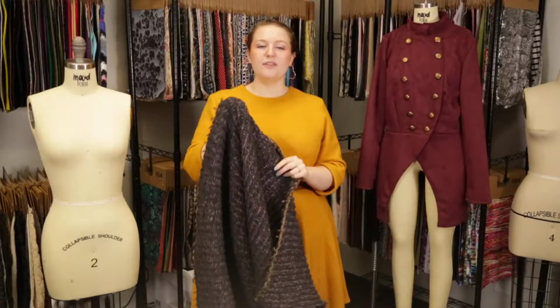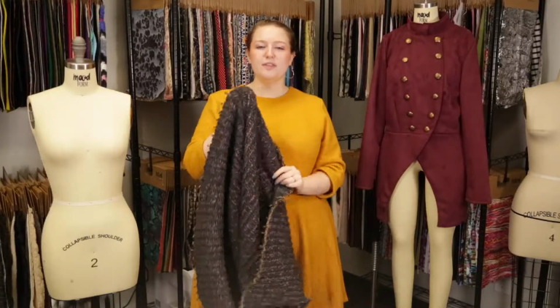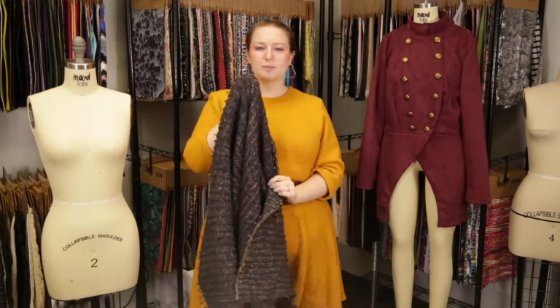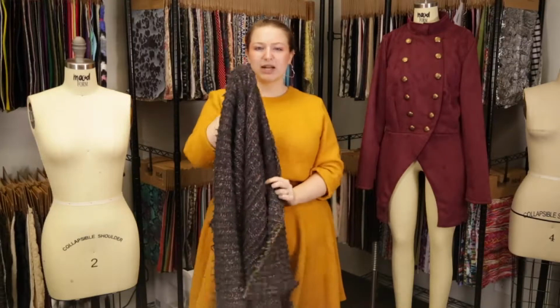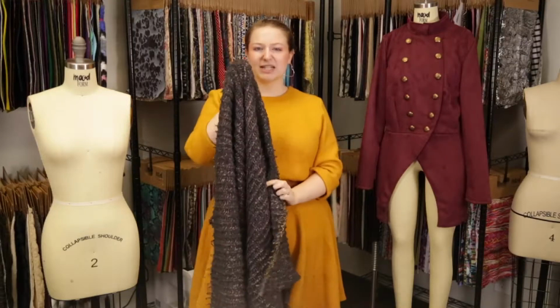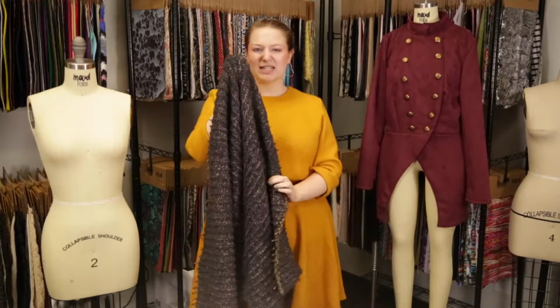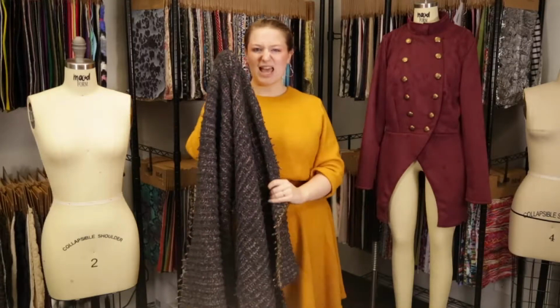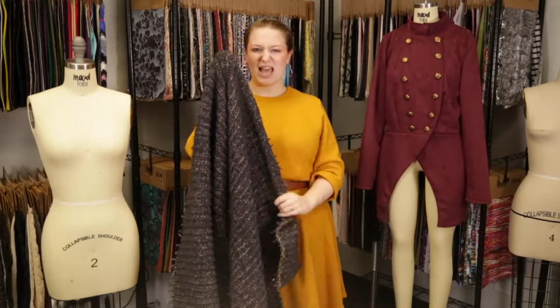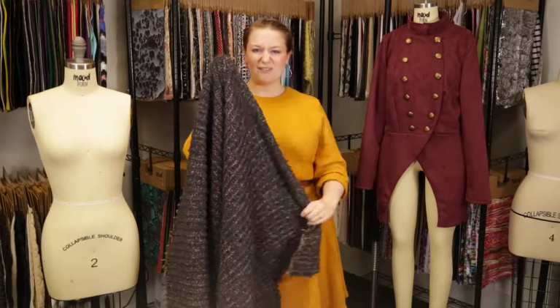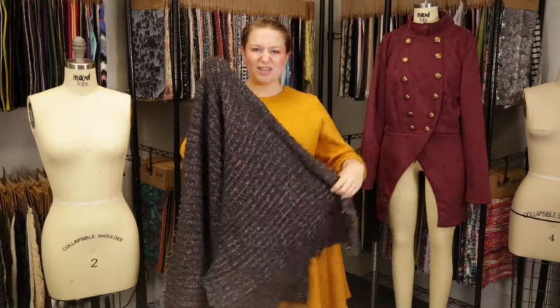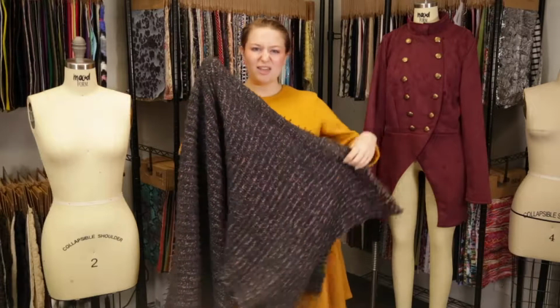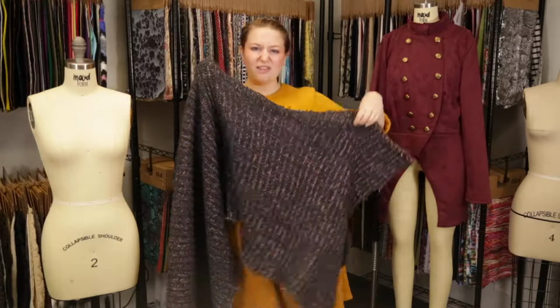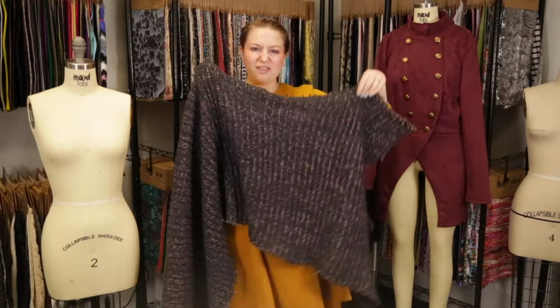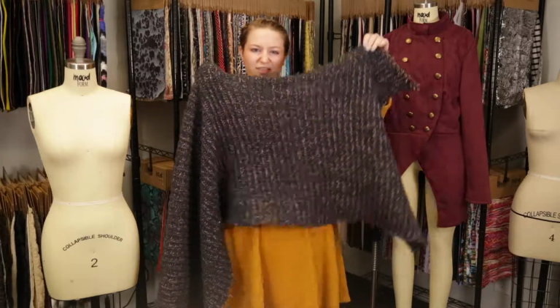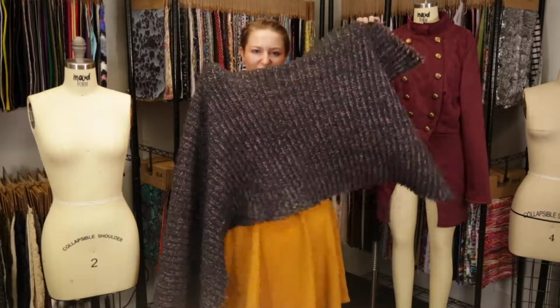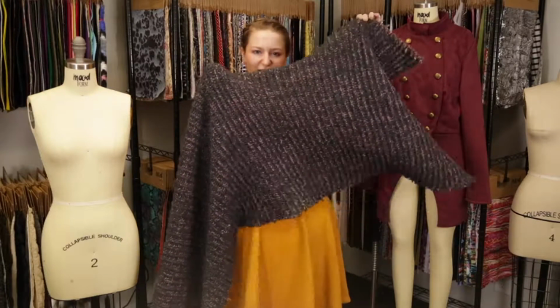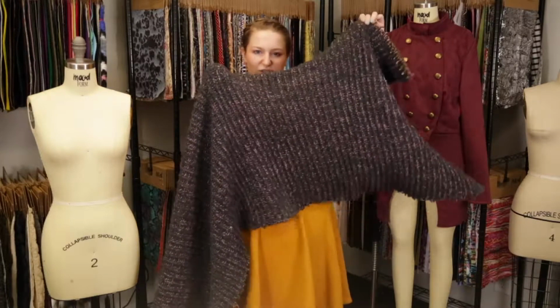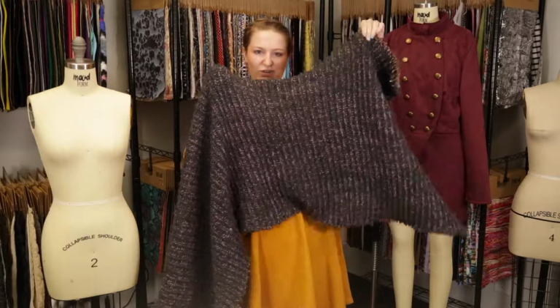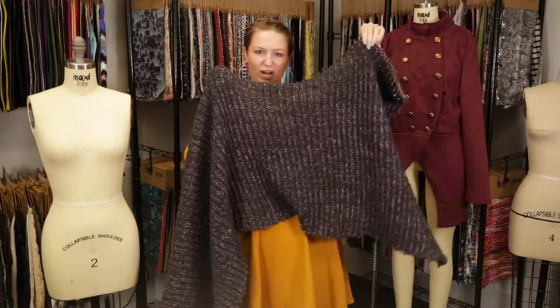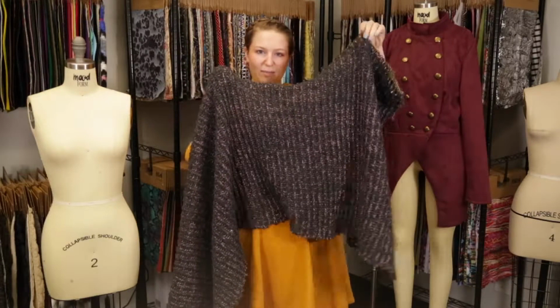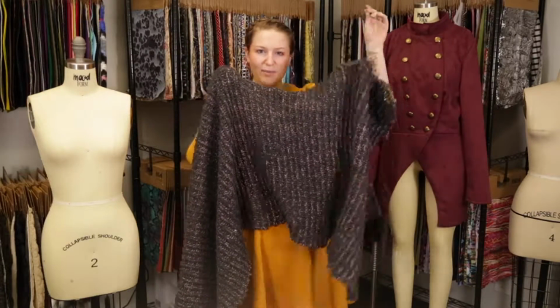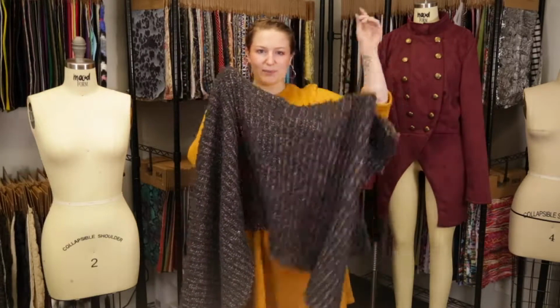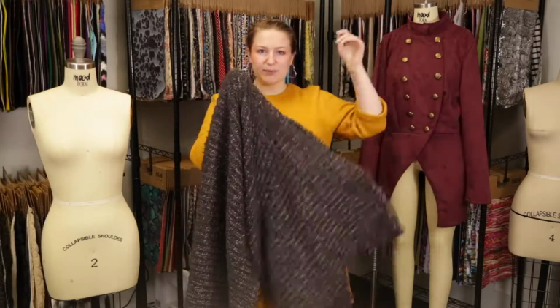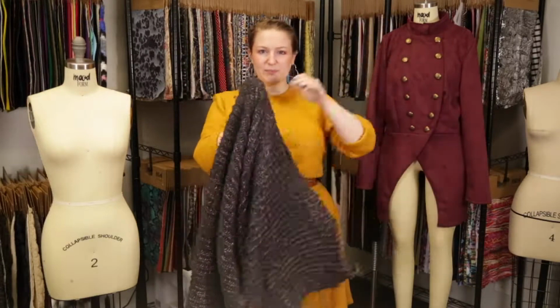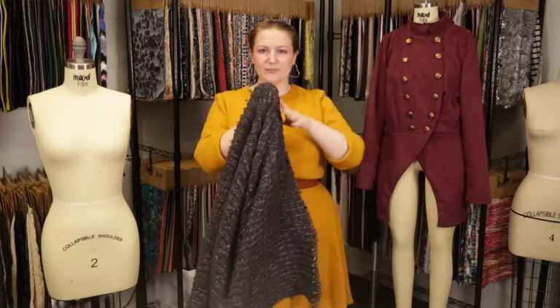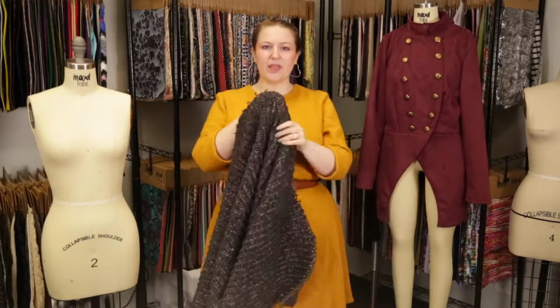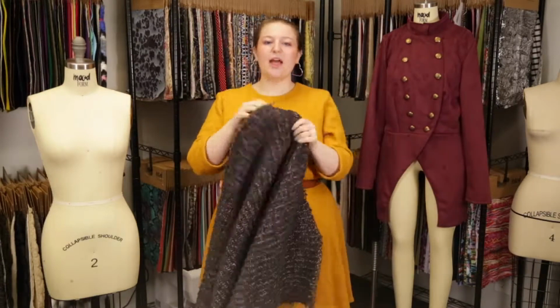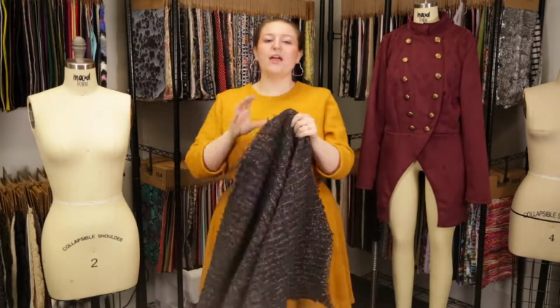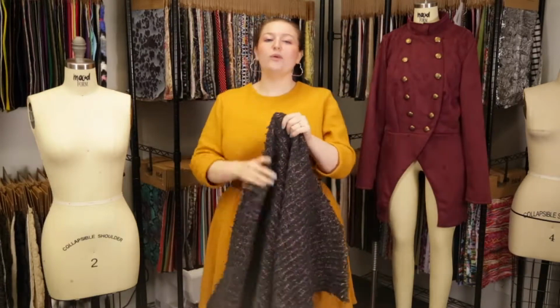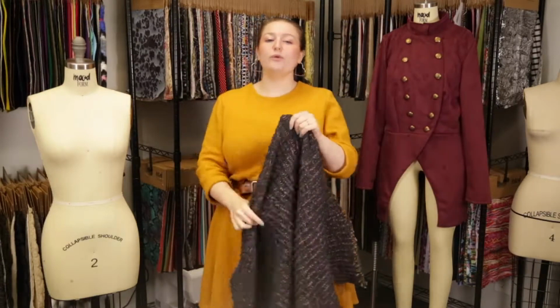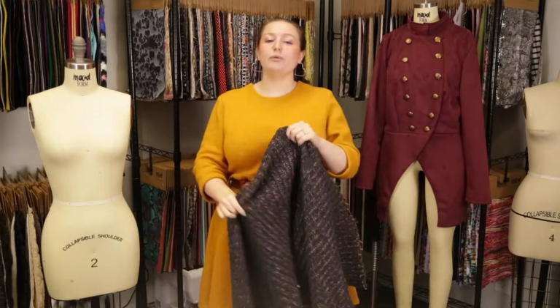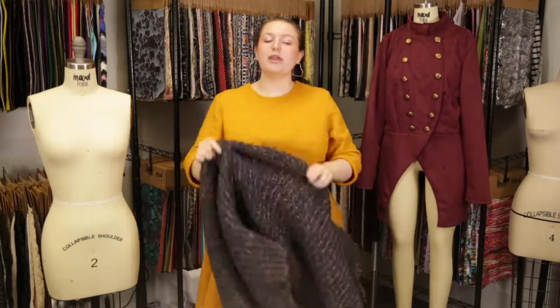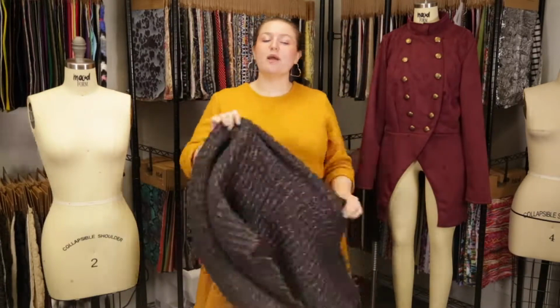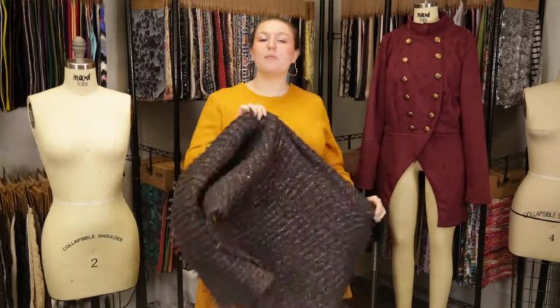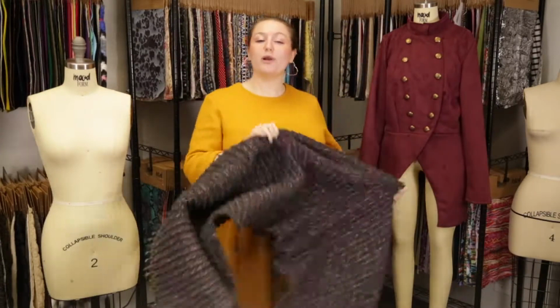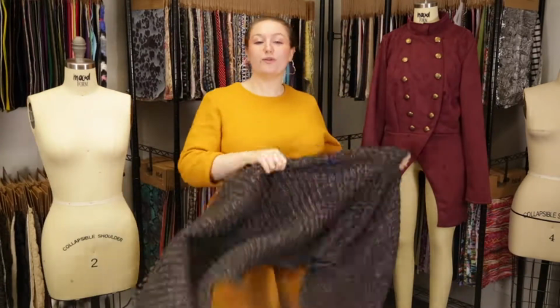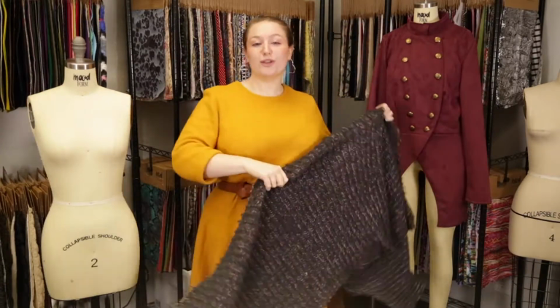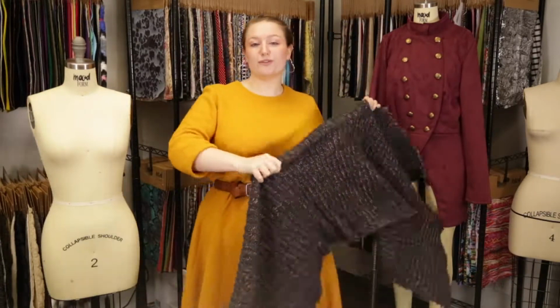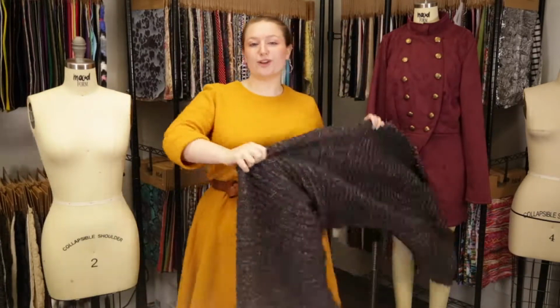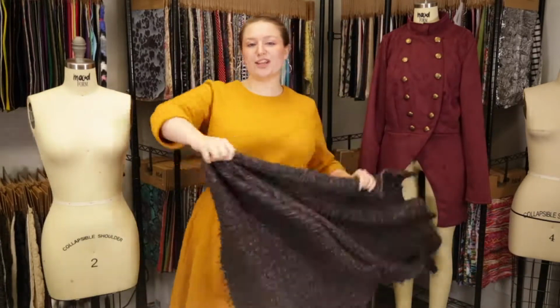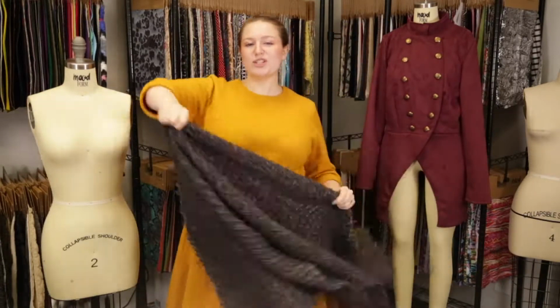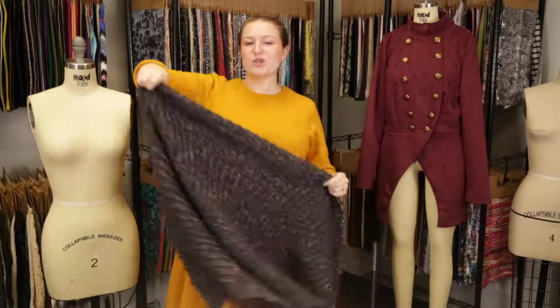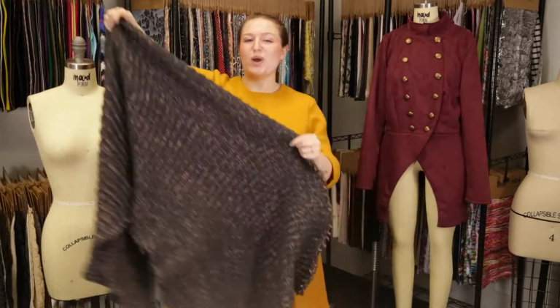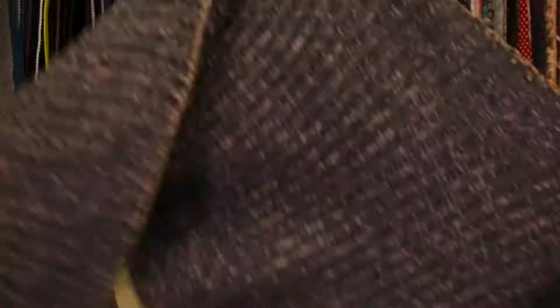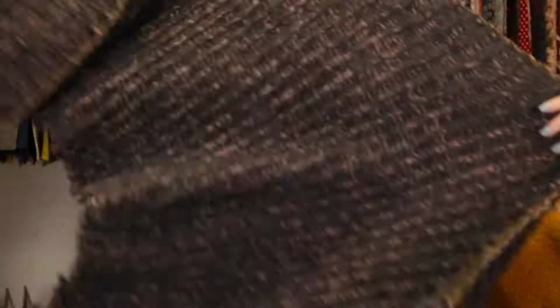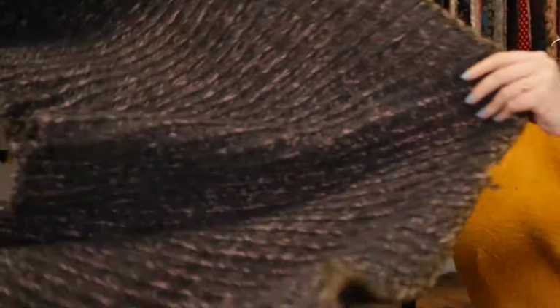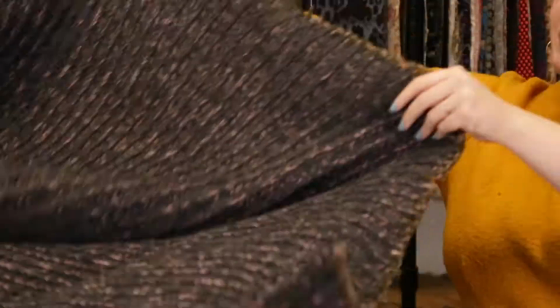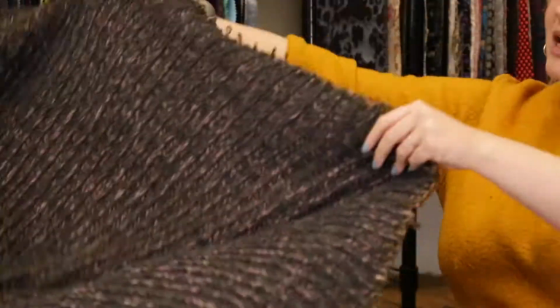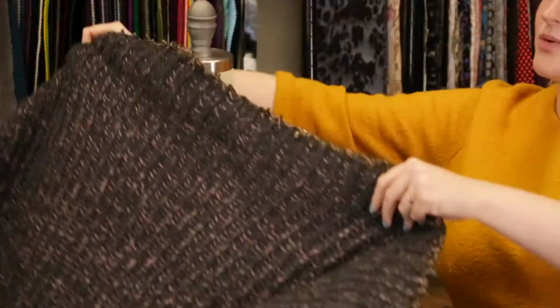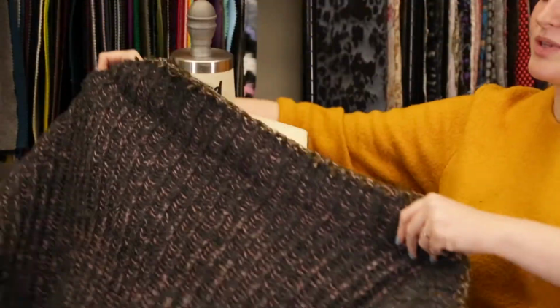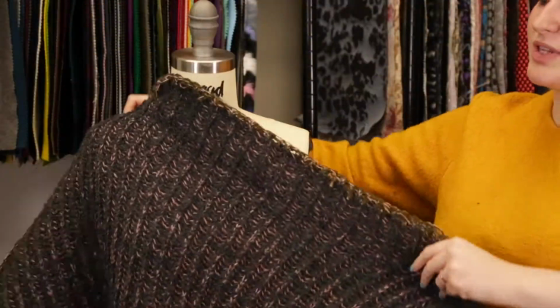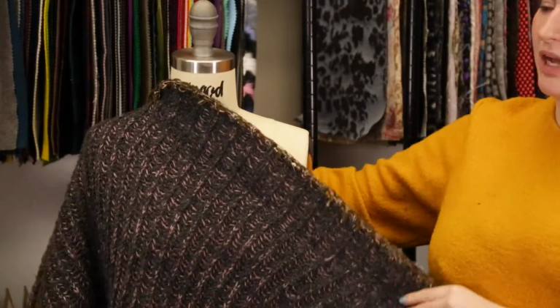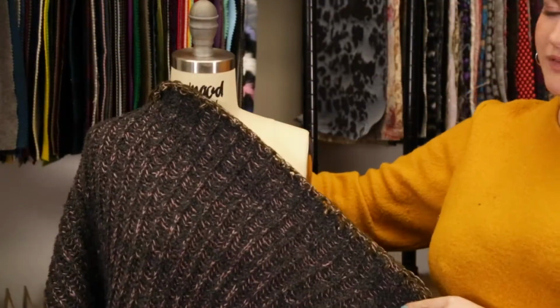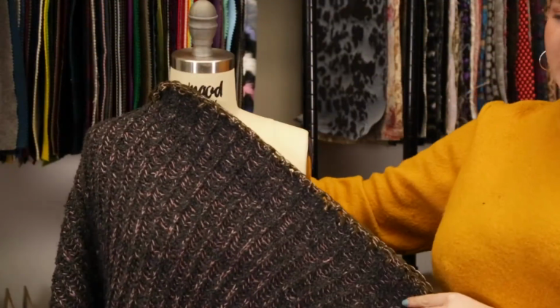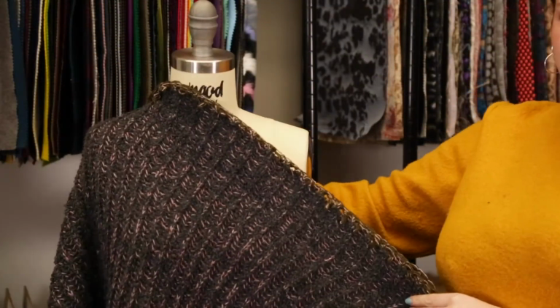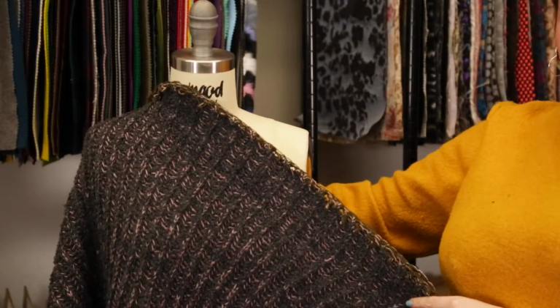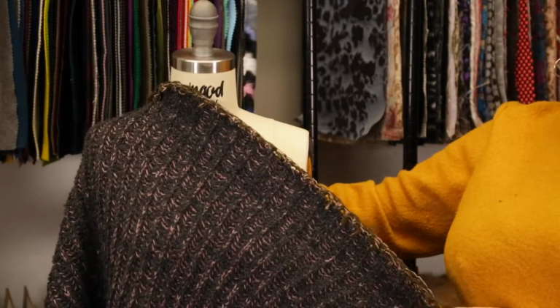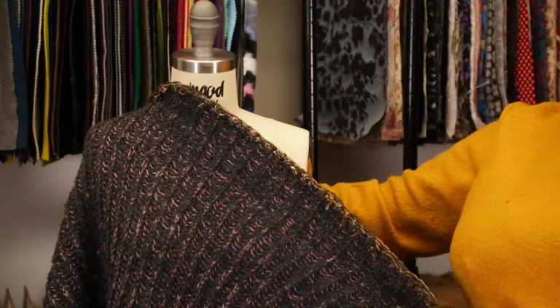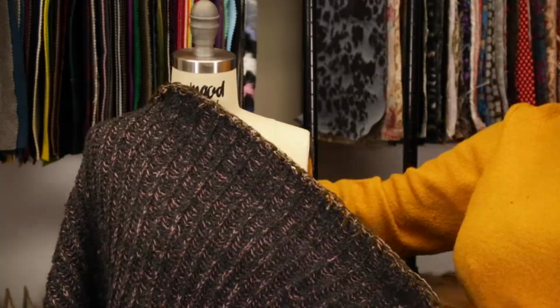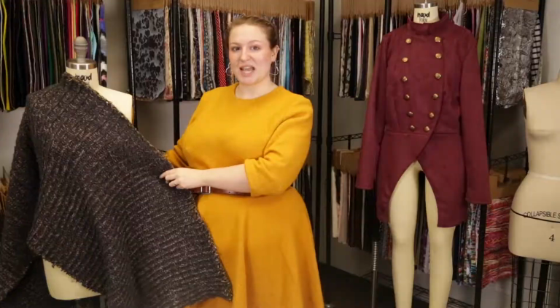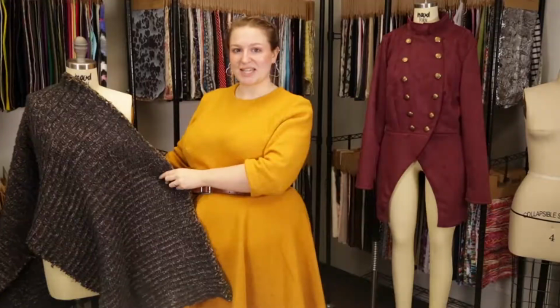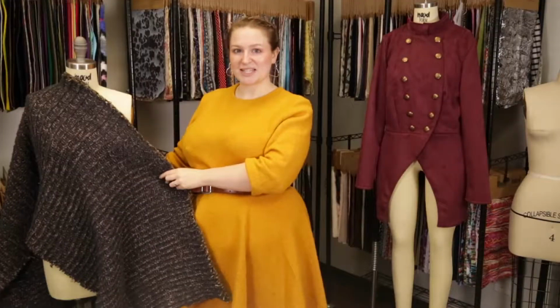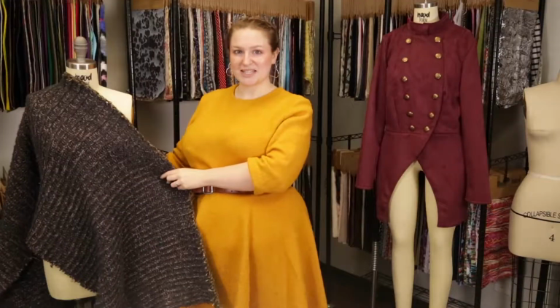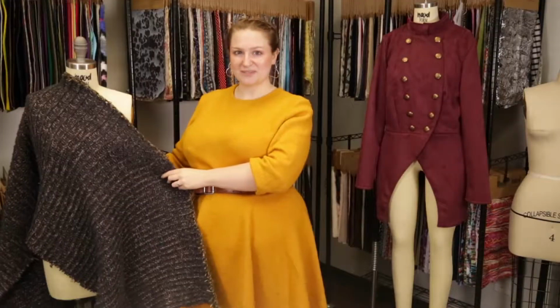This product has a heavy, thick drape that would be perfect for a nice sweater dress paired with soft pink tights.